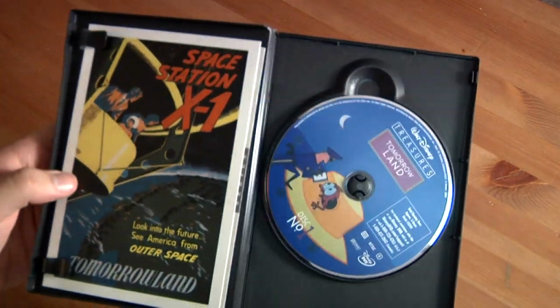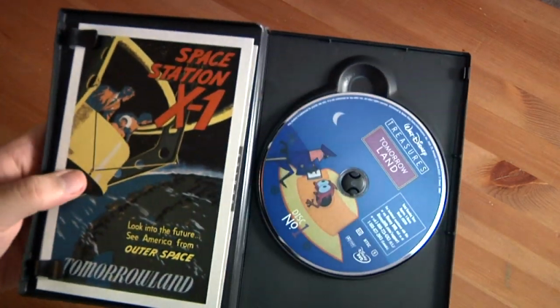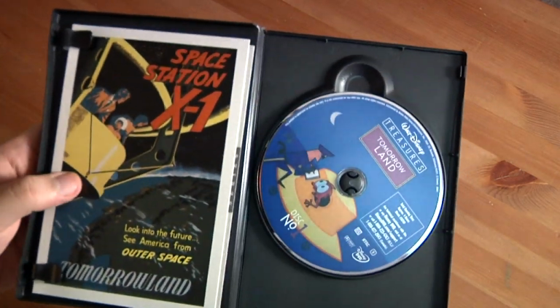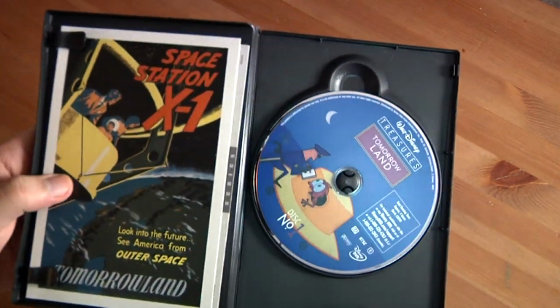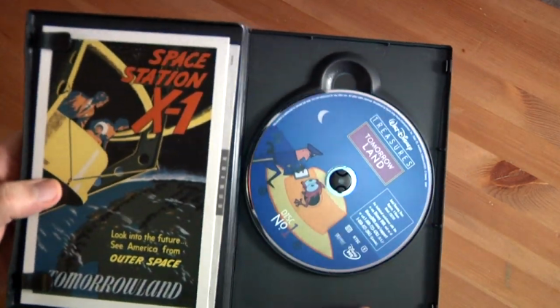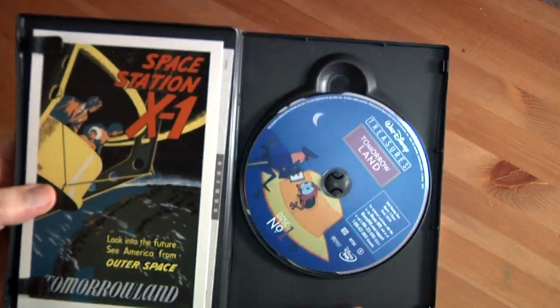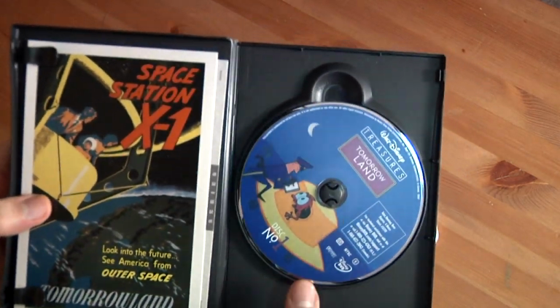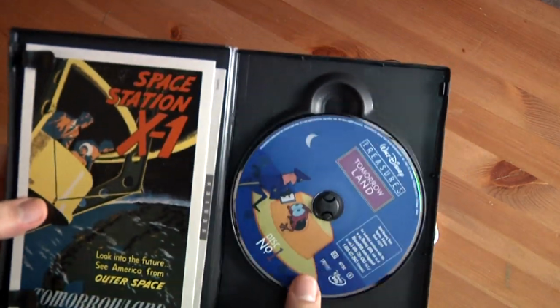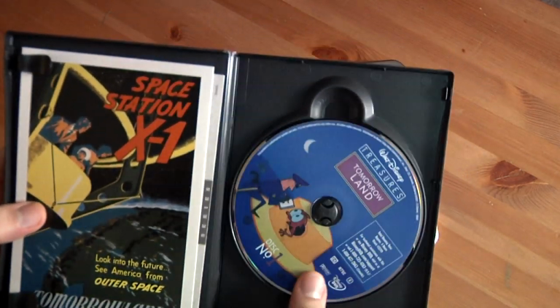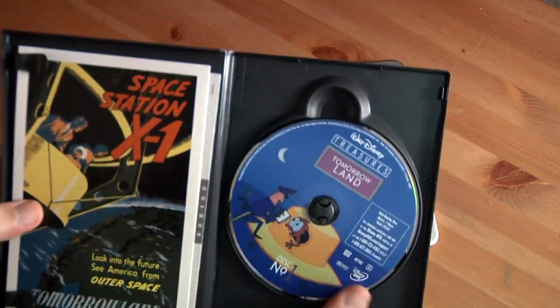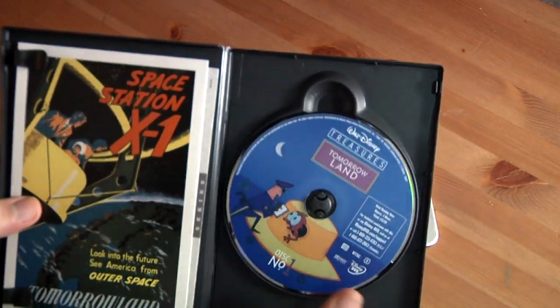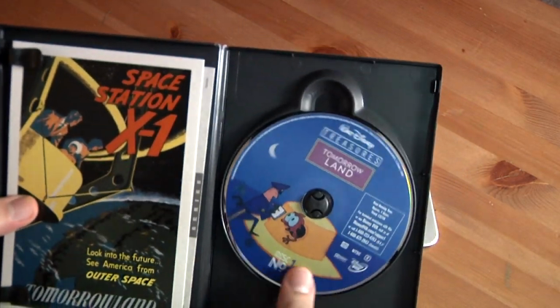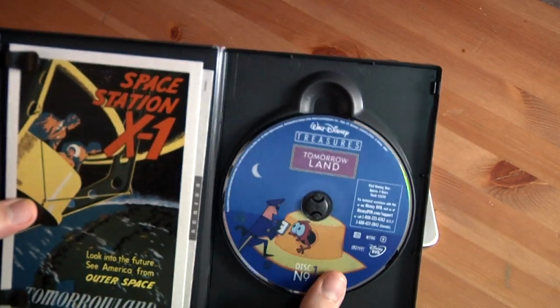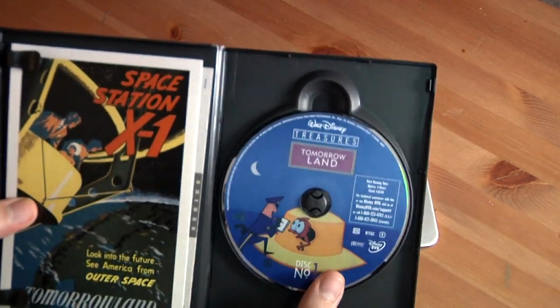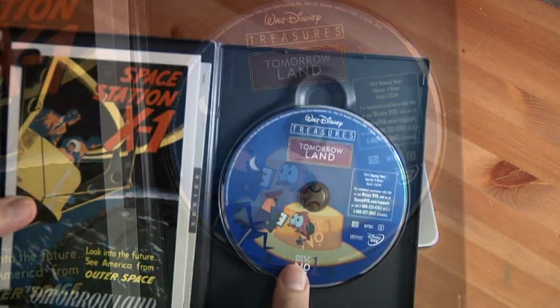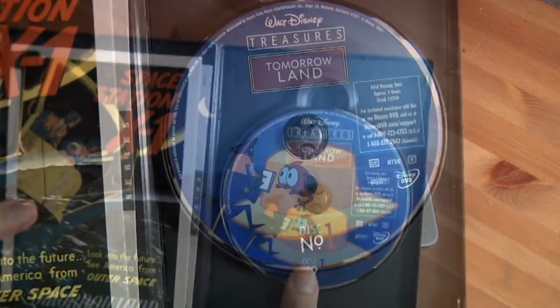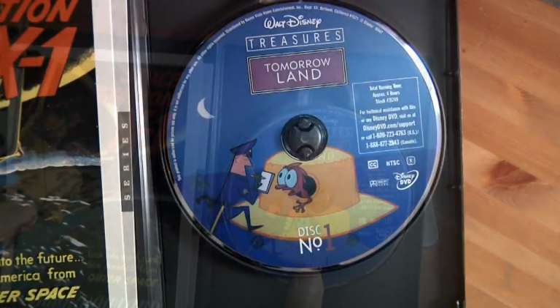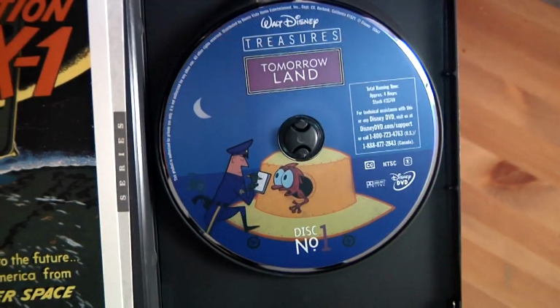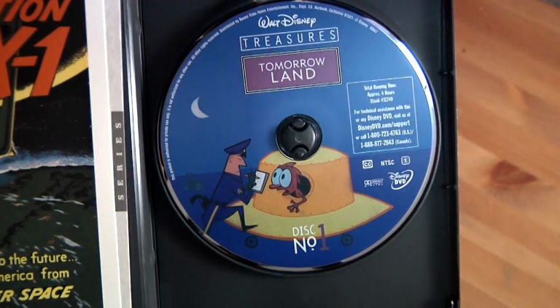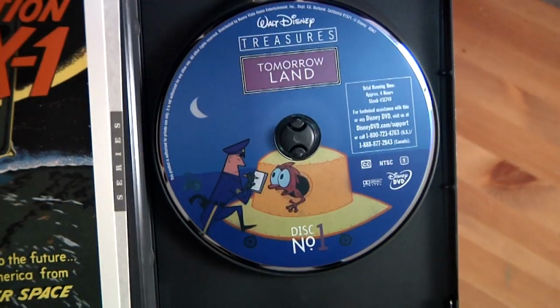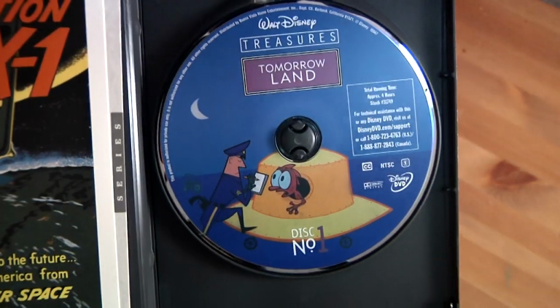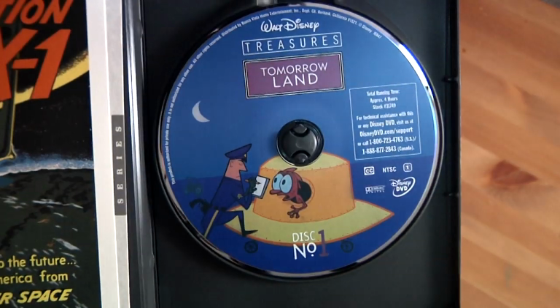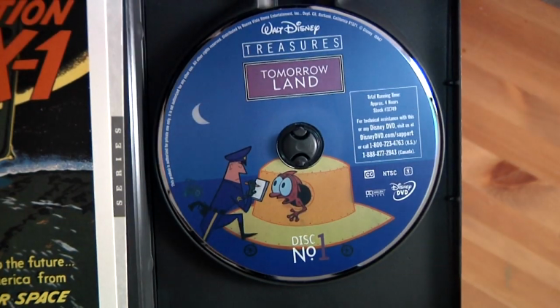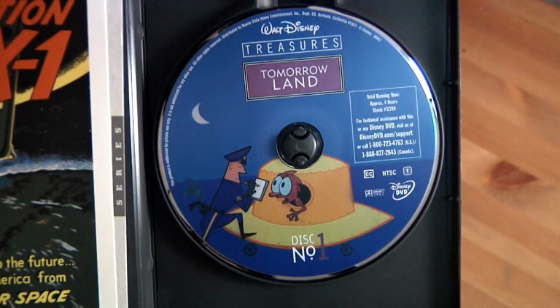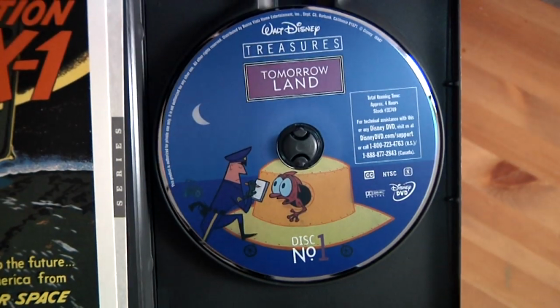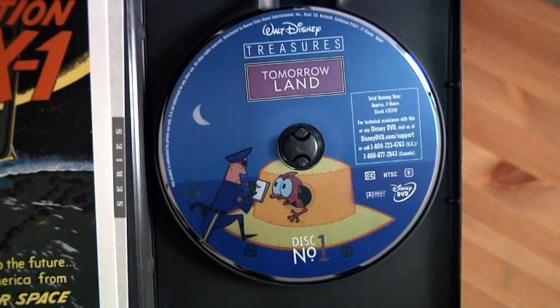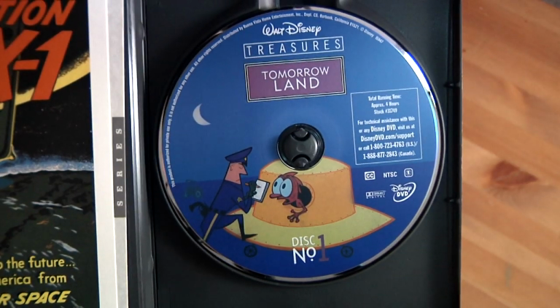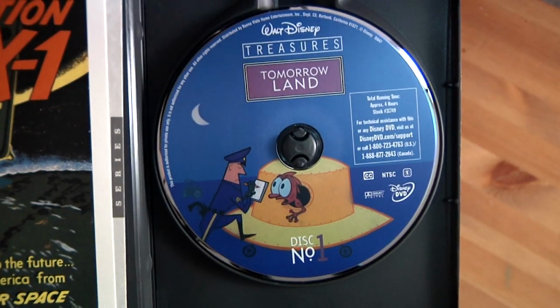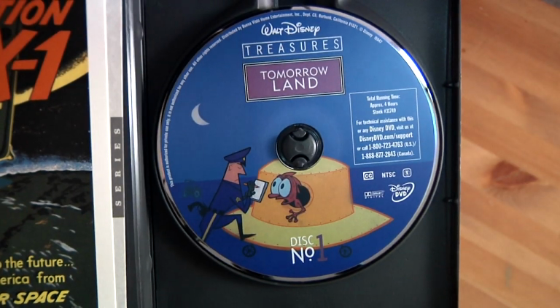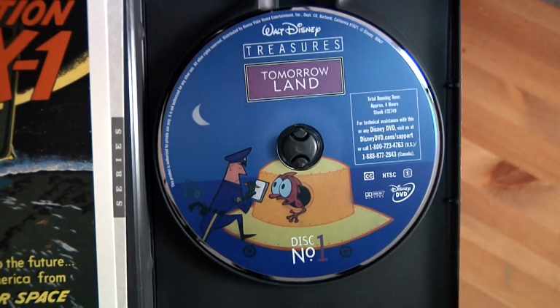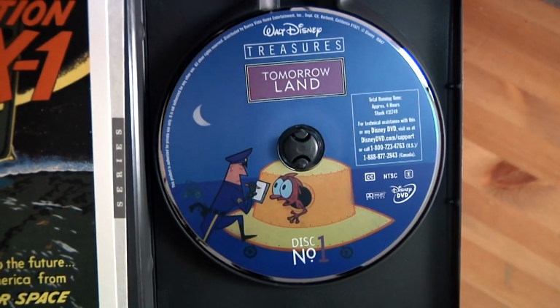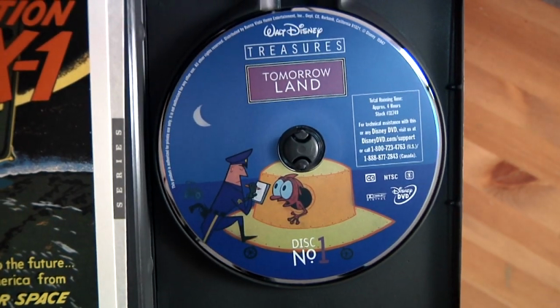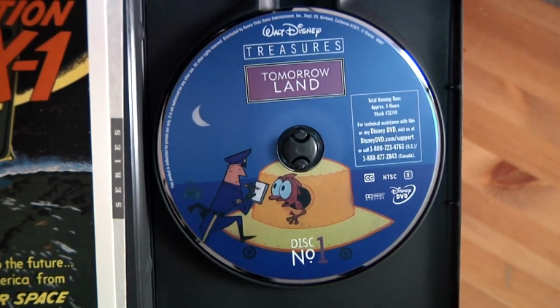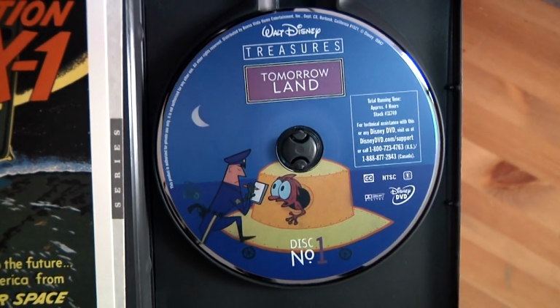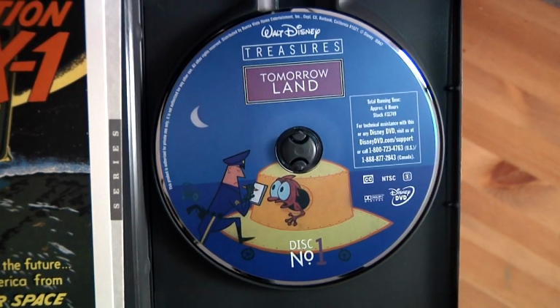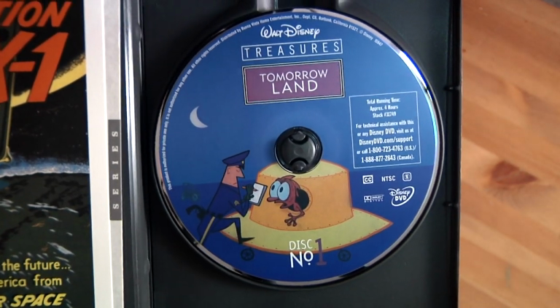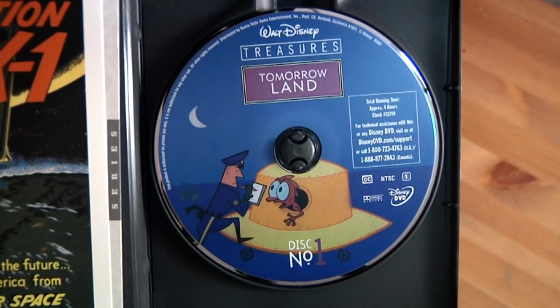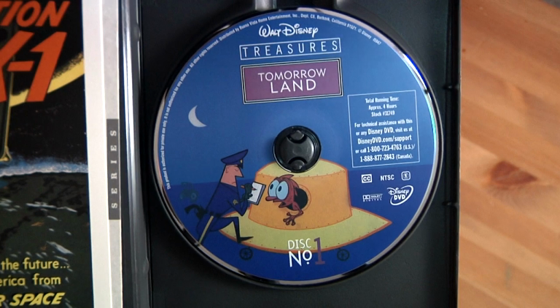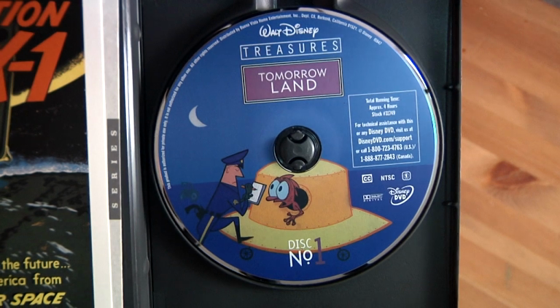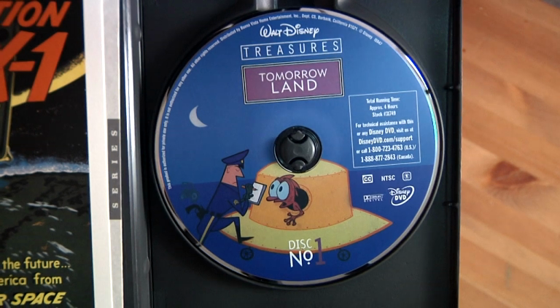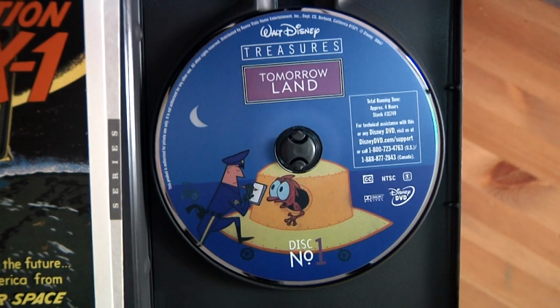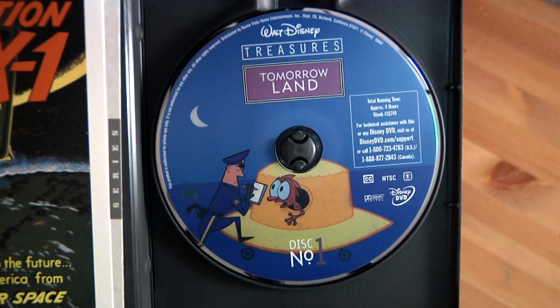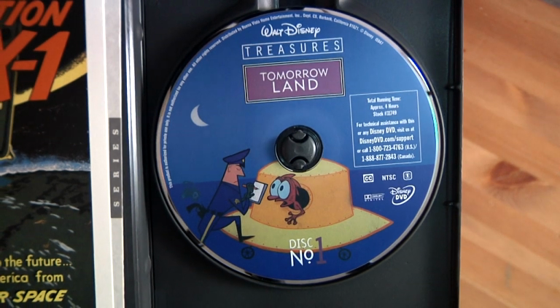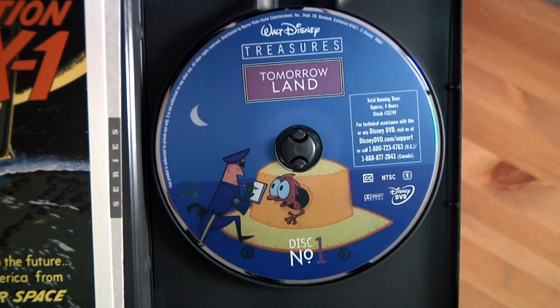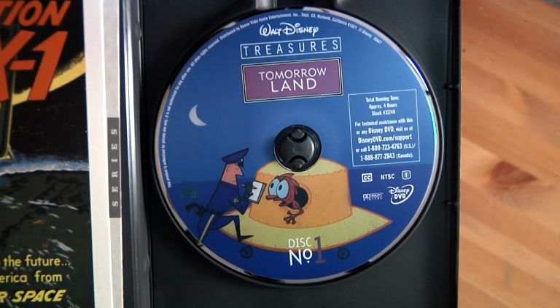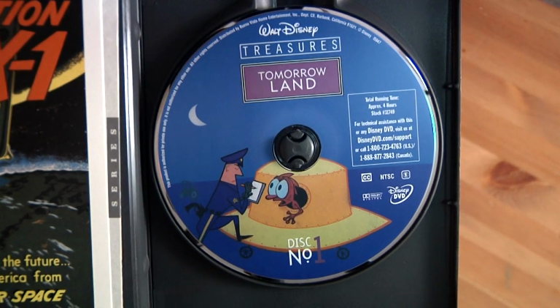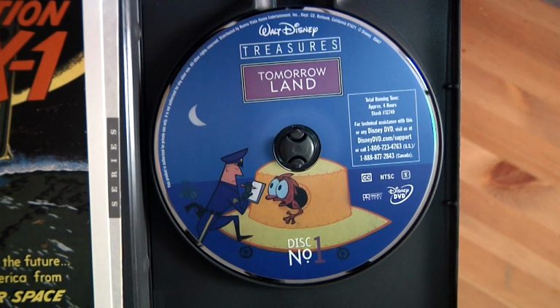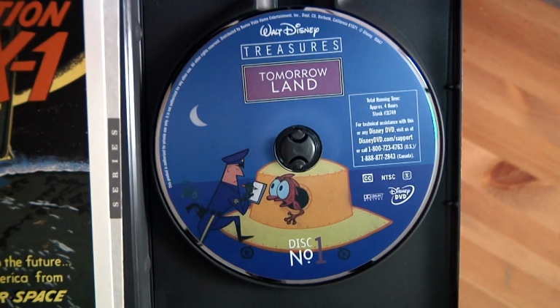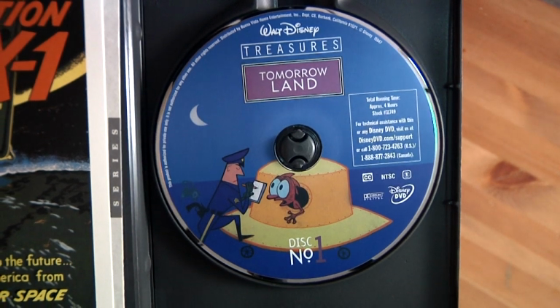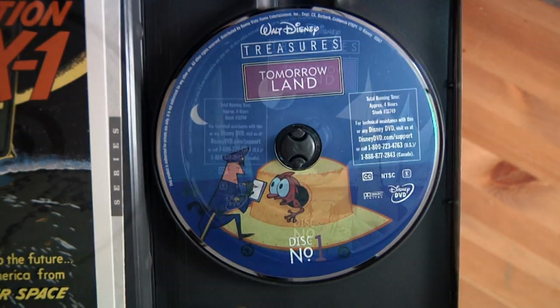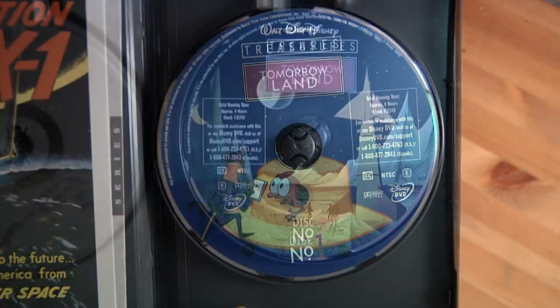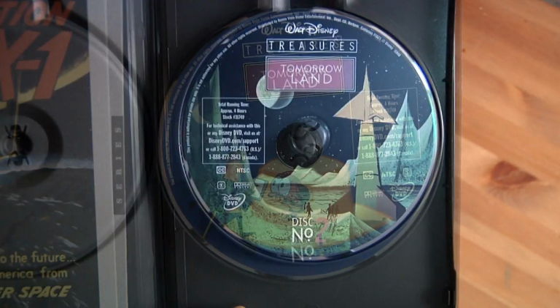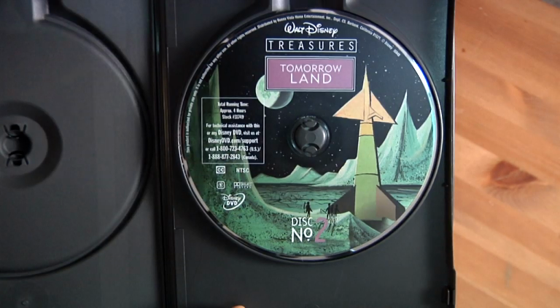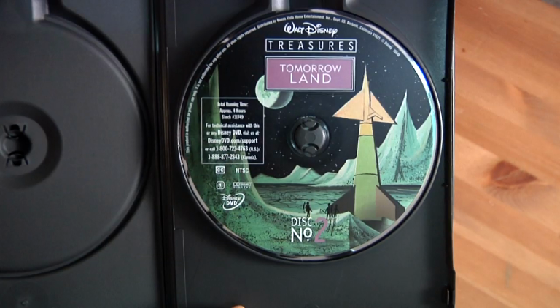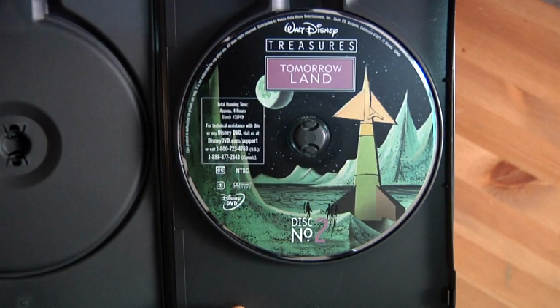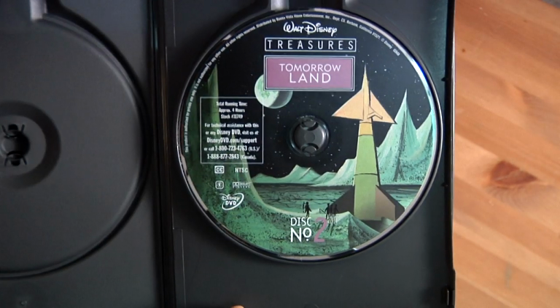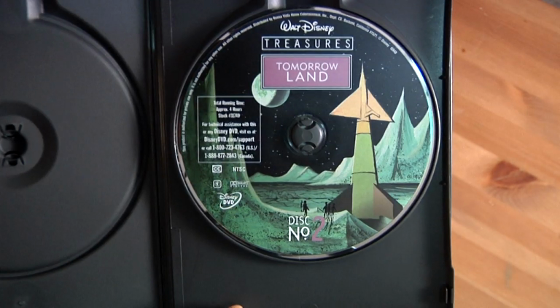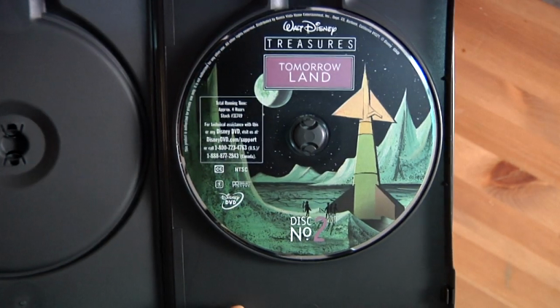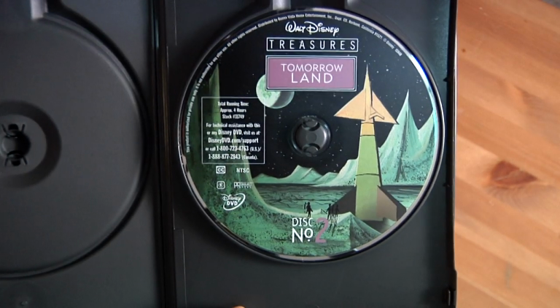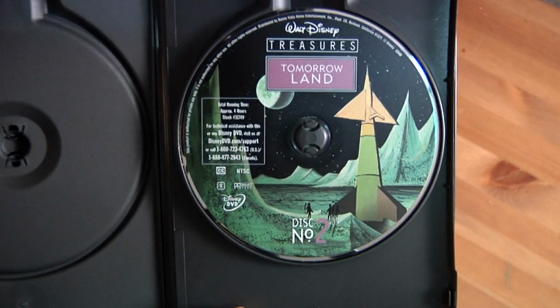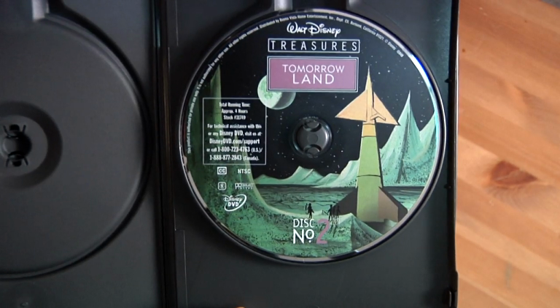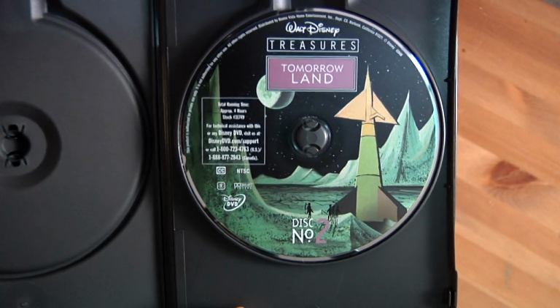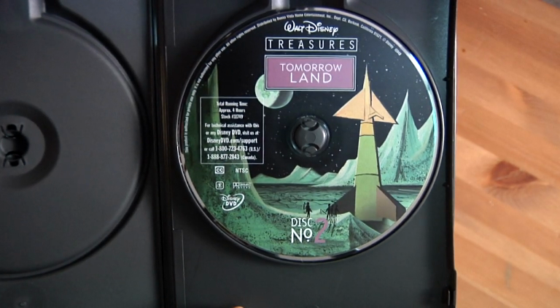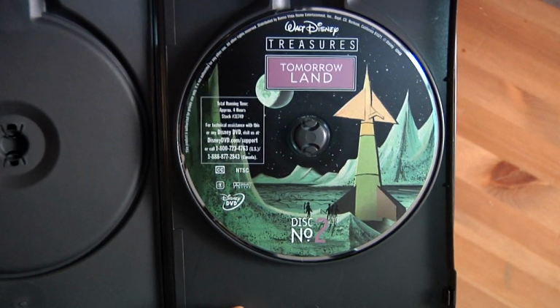Here, let me show you. There's disc 1 — Walt Disney Treasures Tomorrowland — and disc 2.